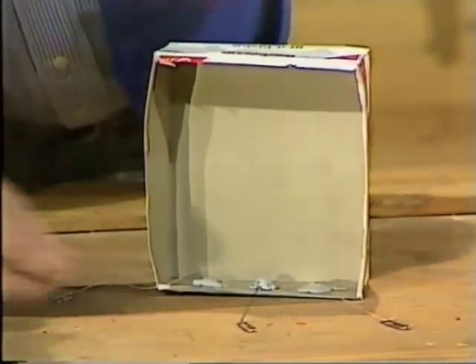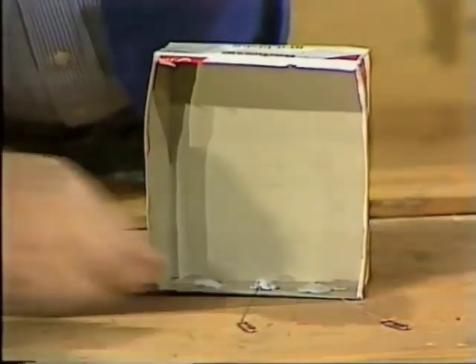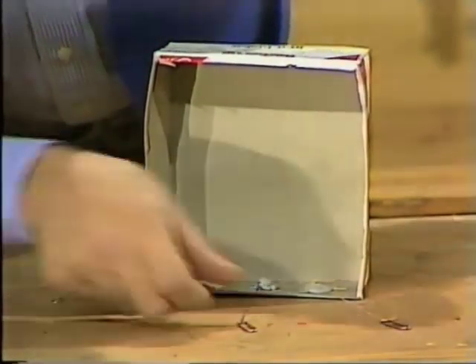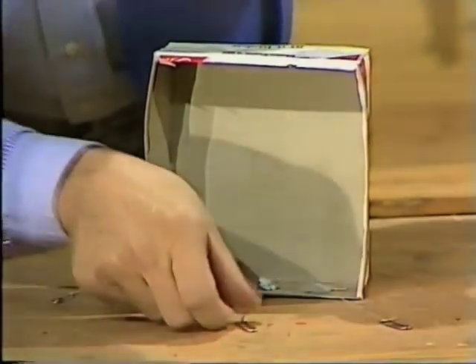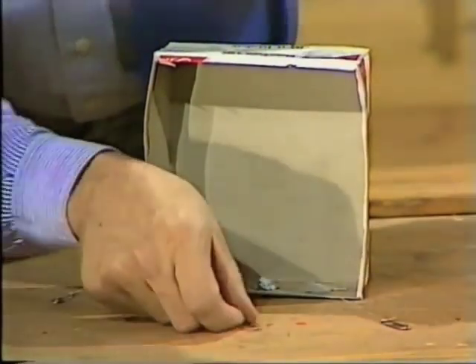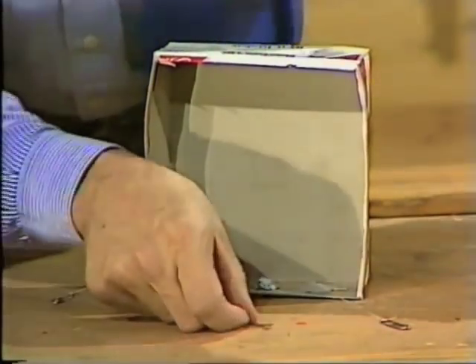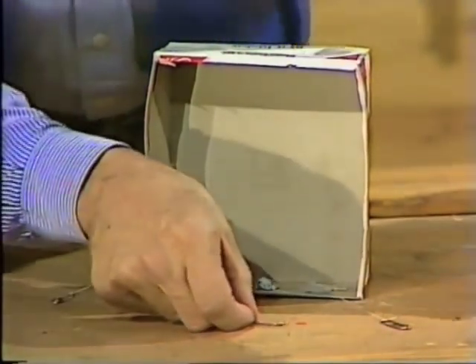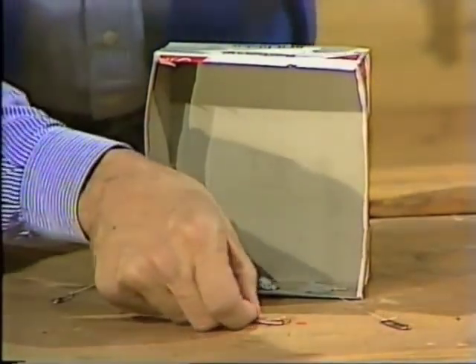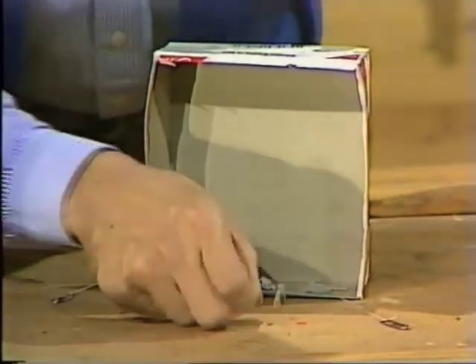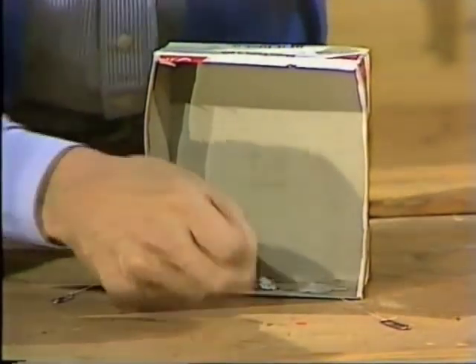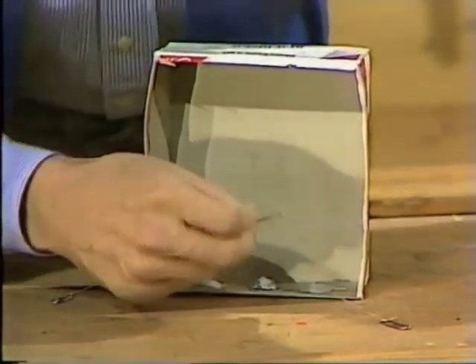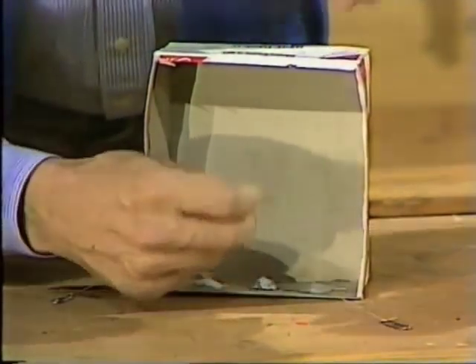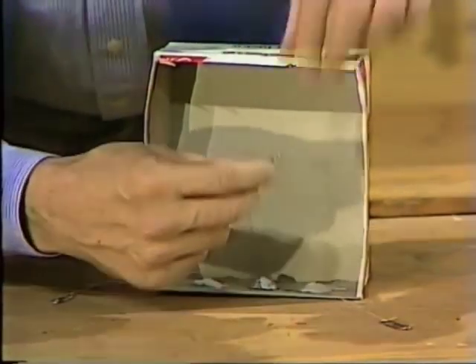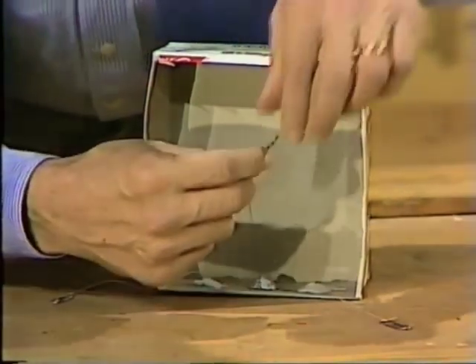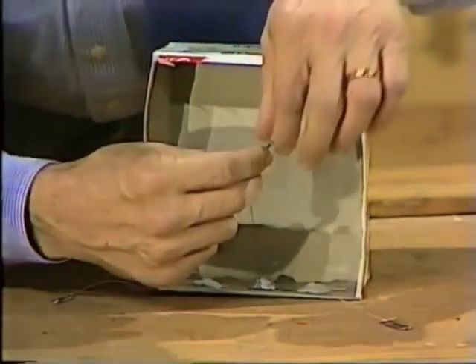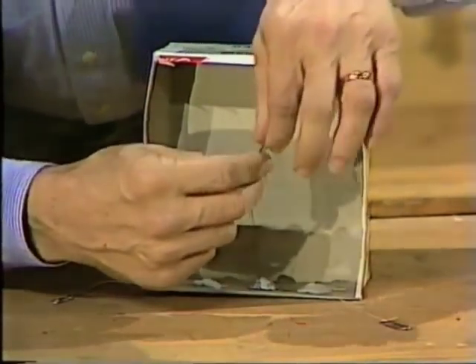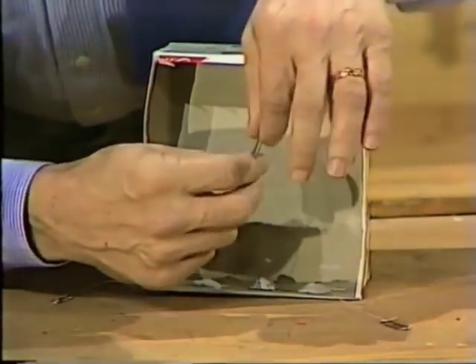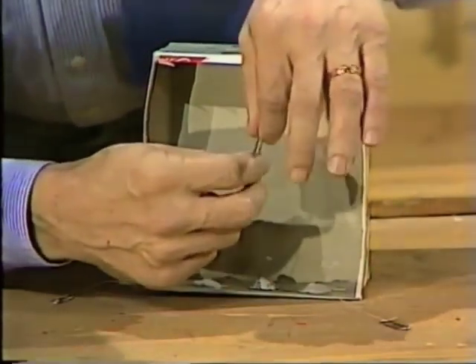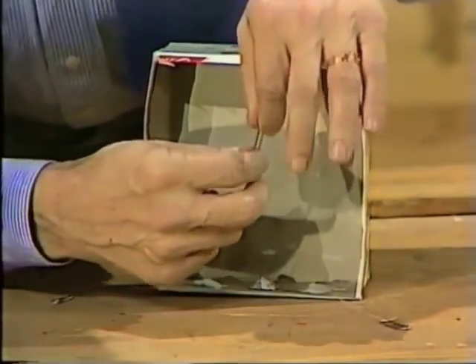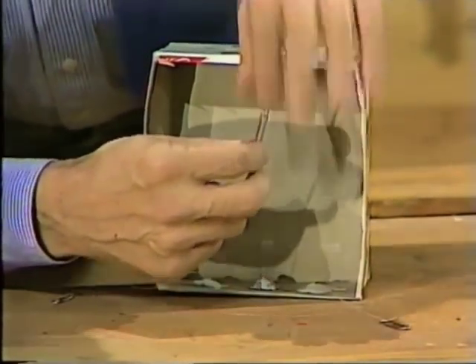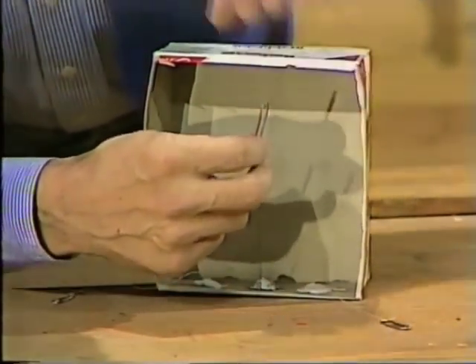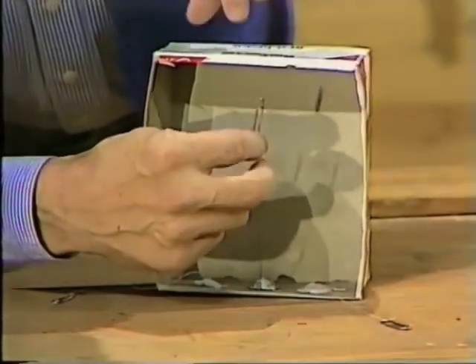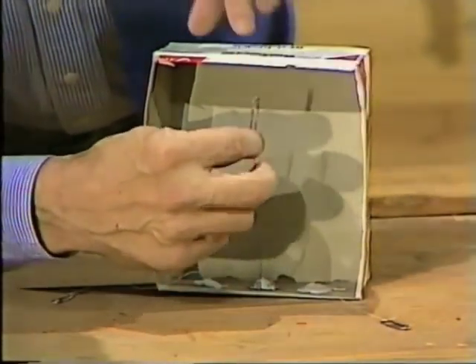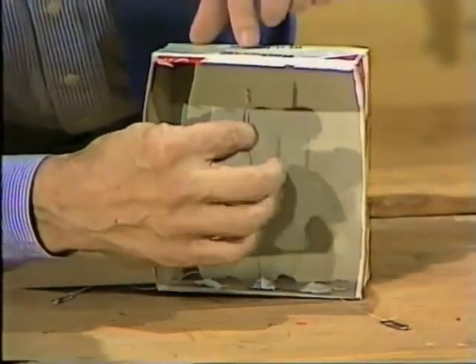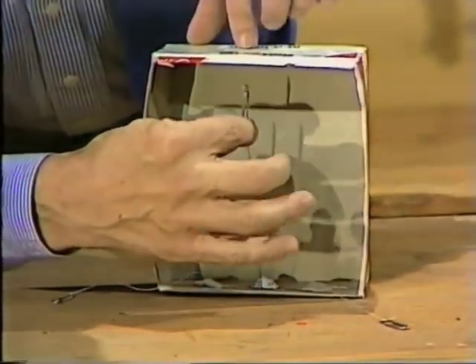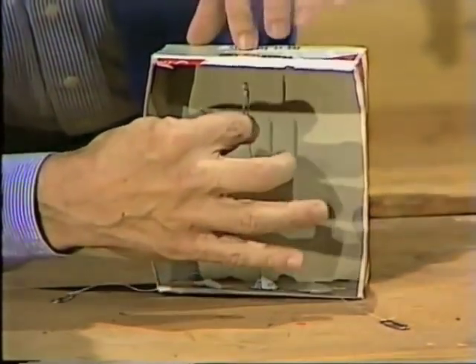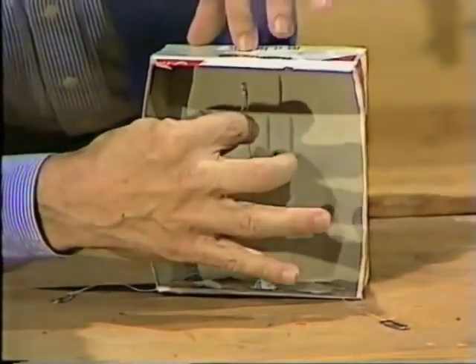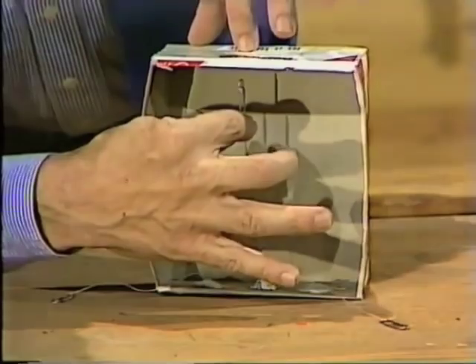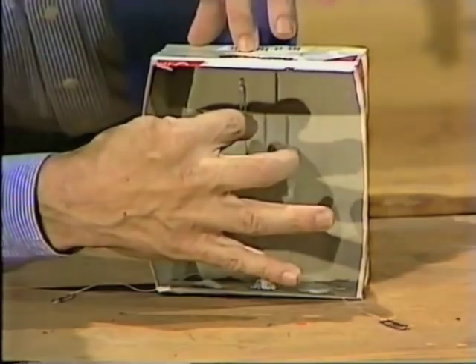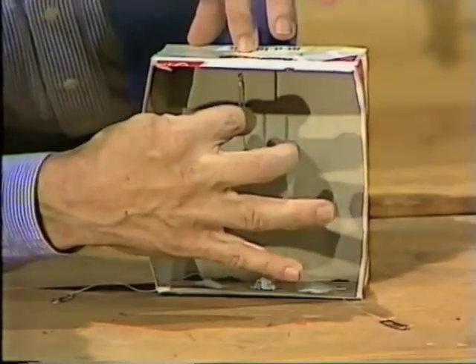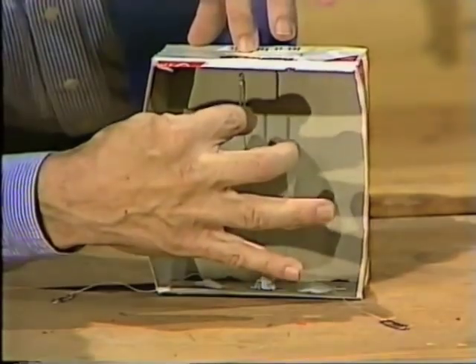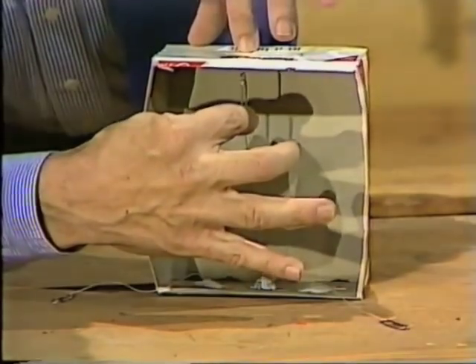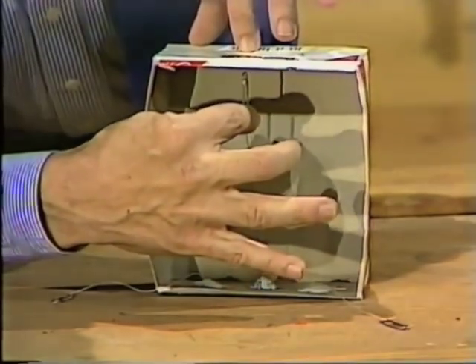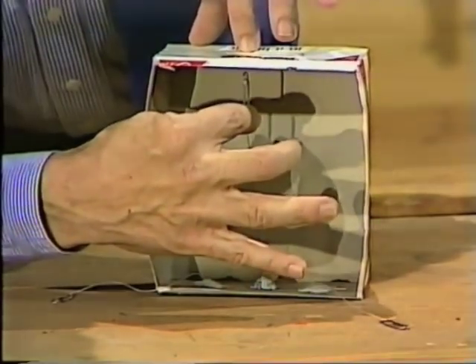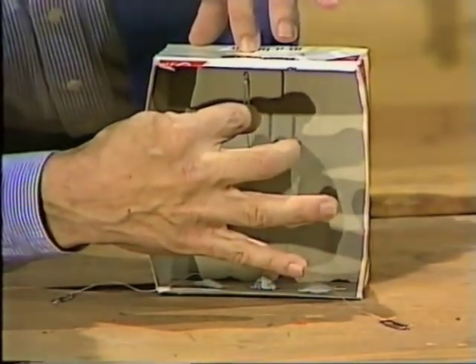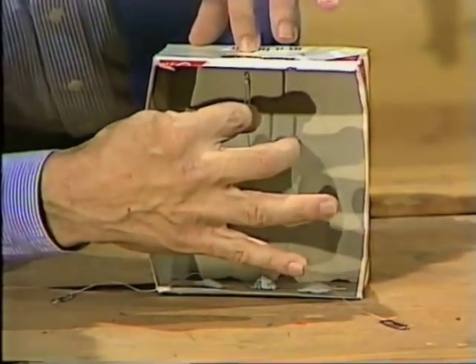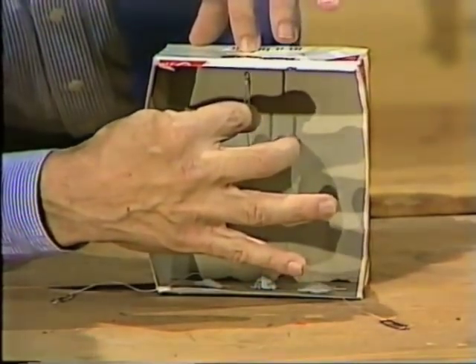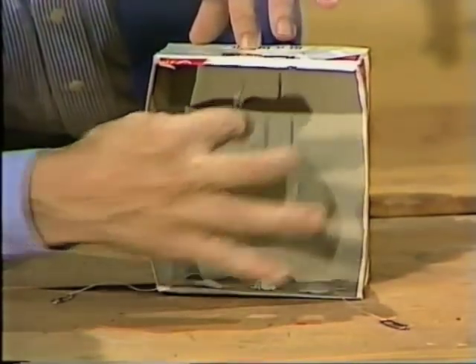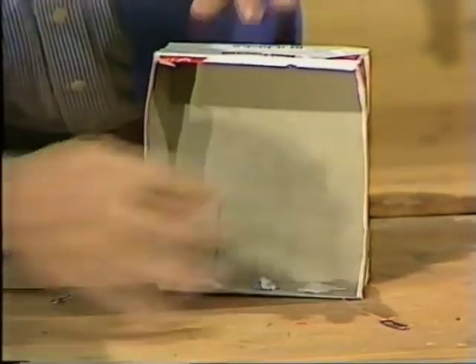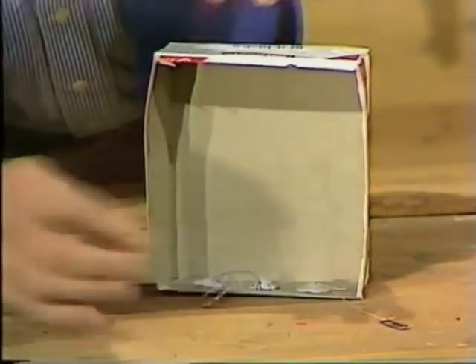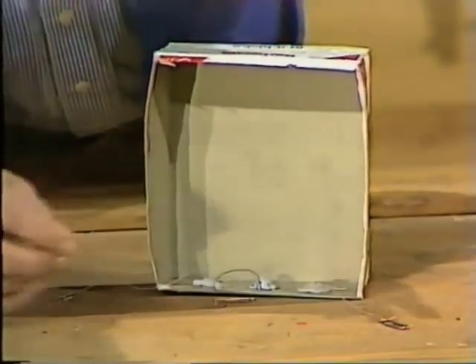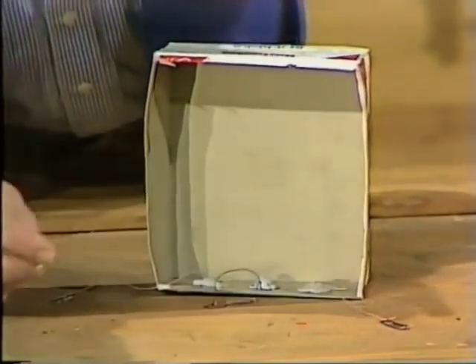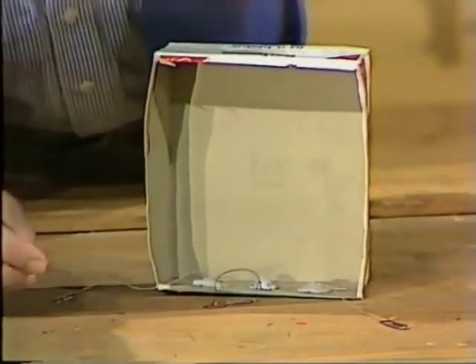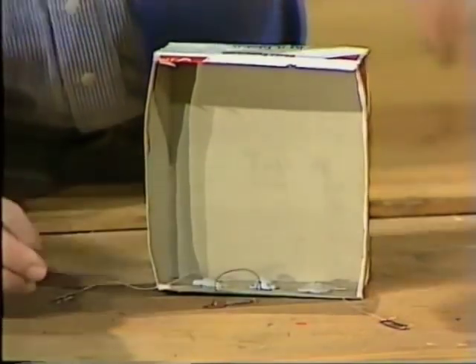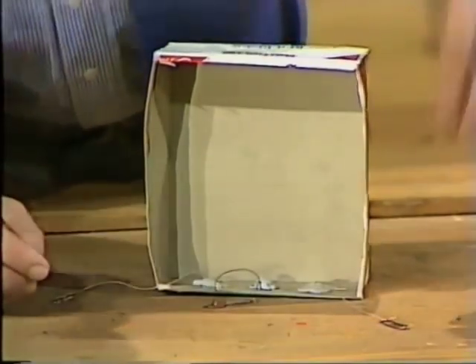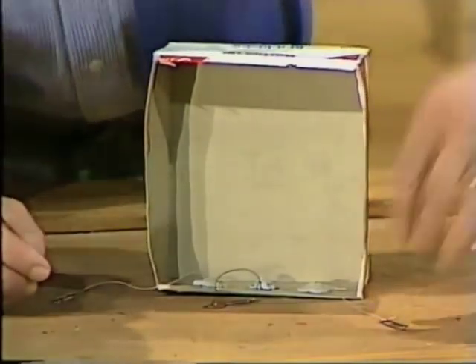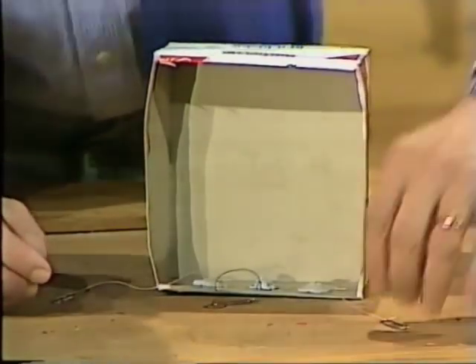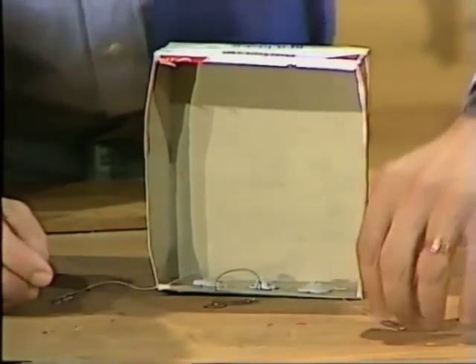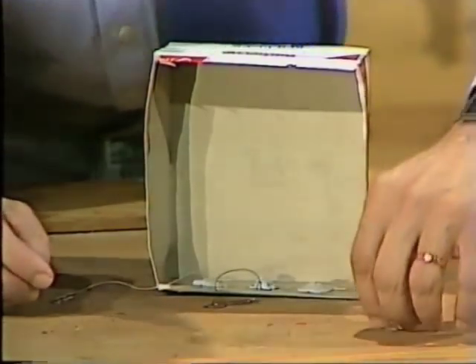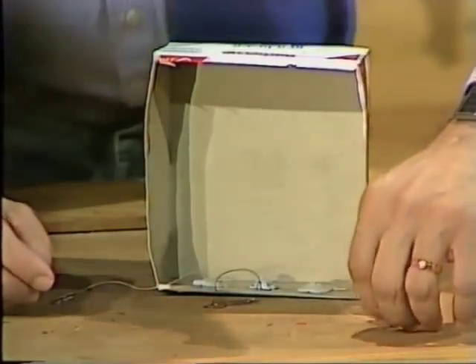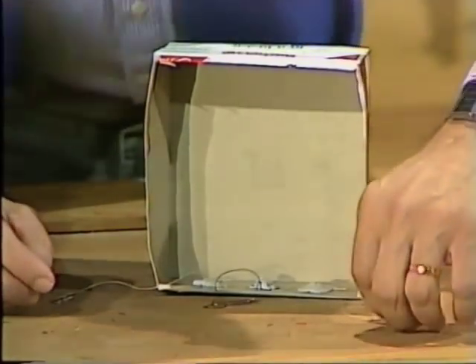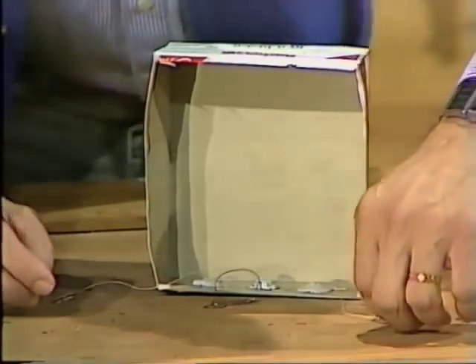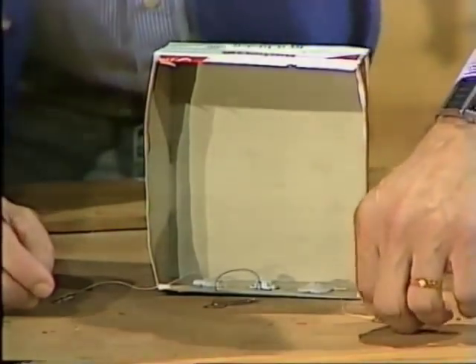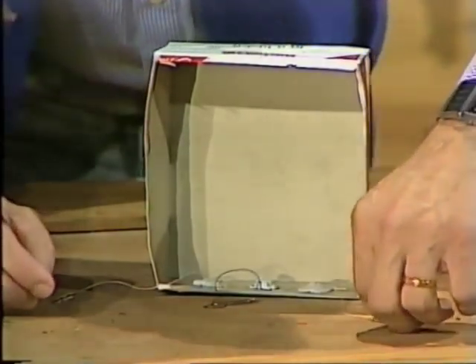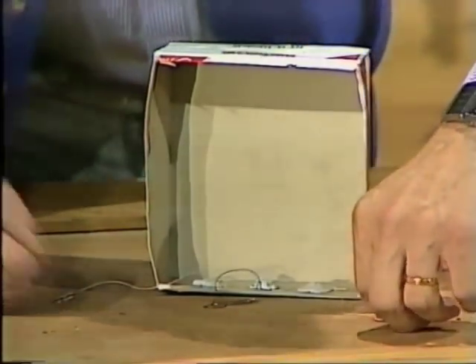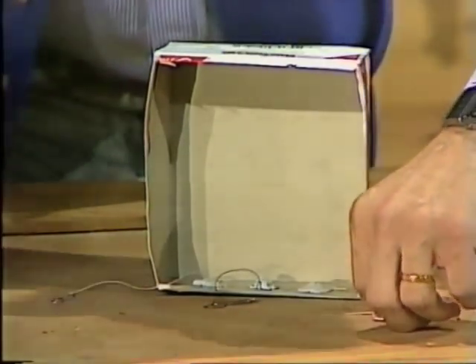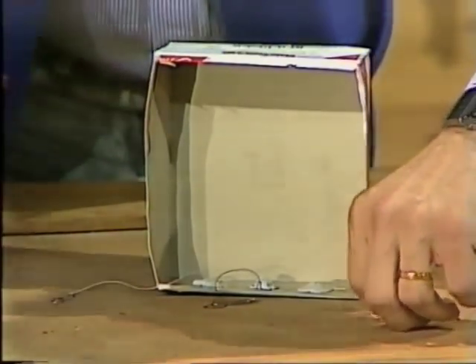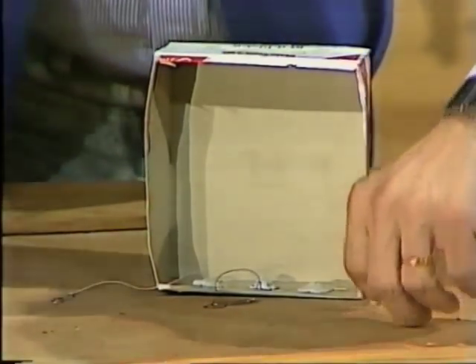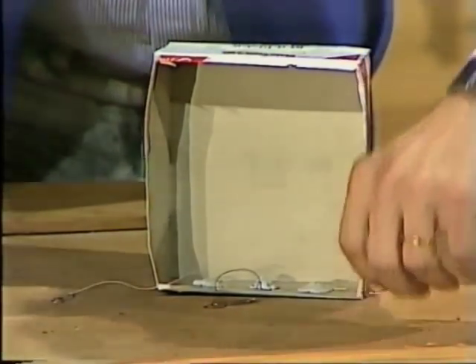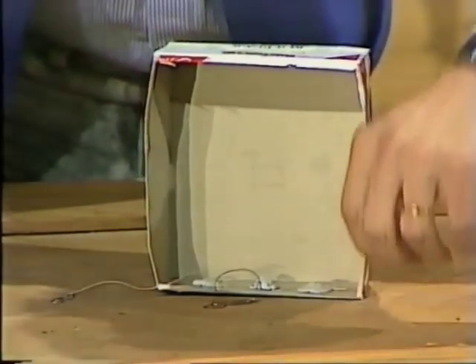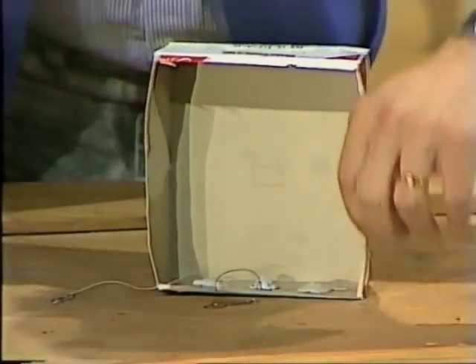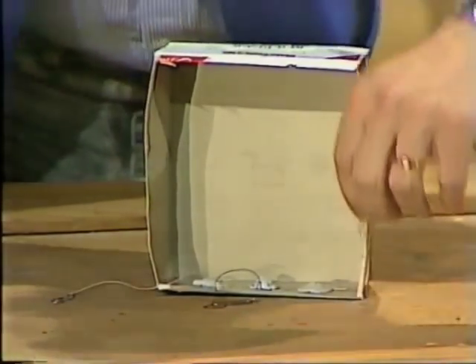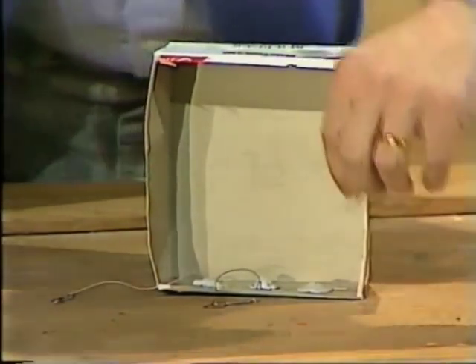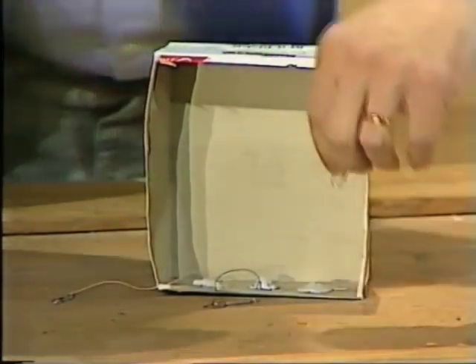No, didn't work. All right, I'll try another one. Black cotton this time. No, didn't work. Maybe we need the music.